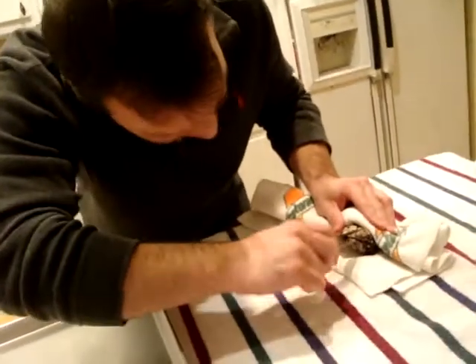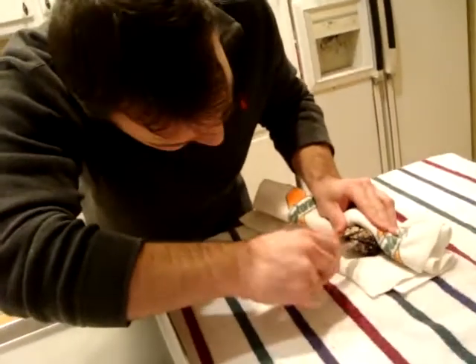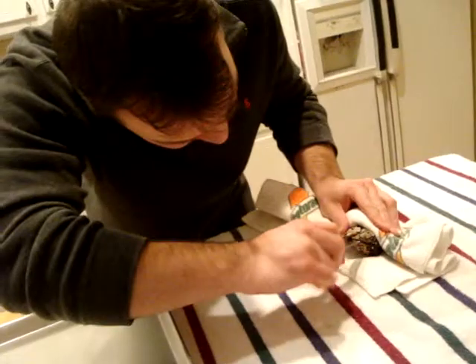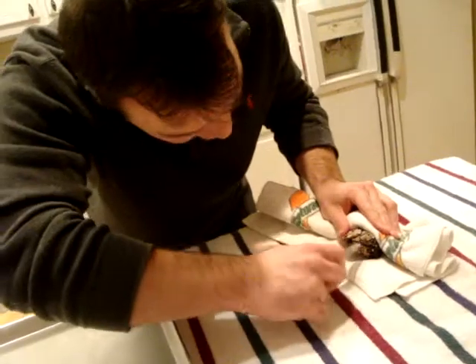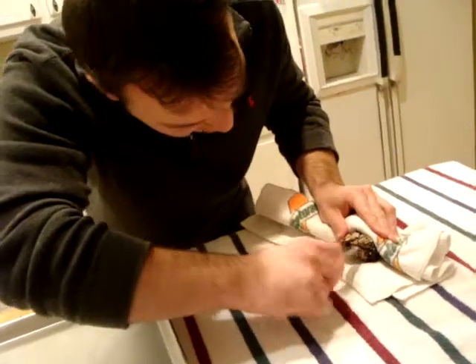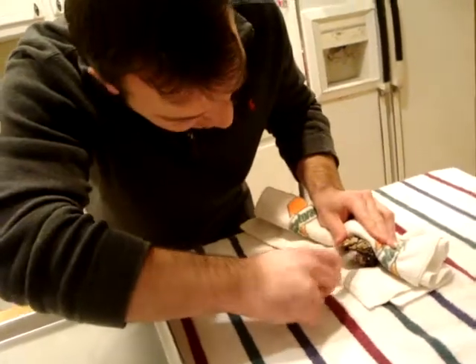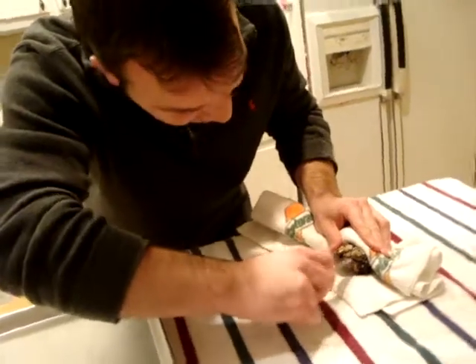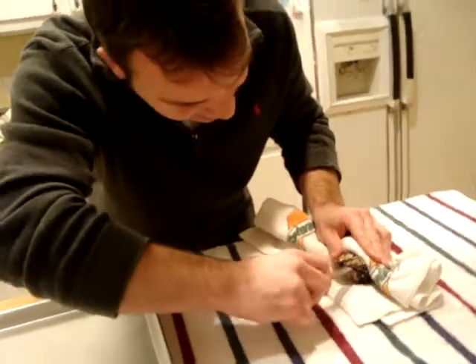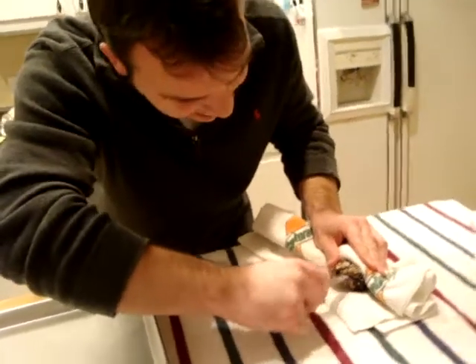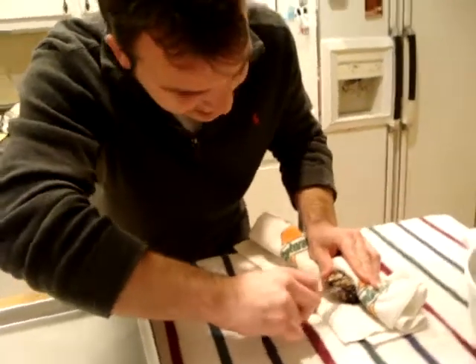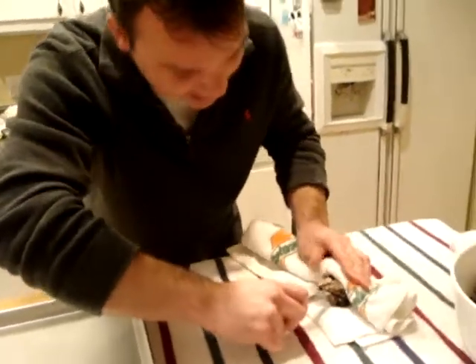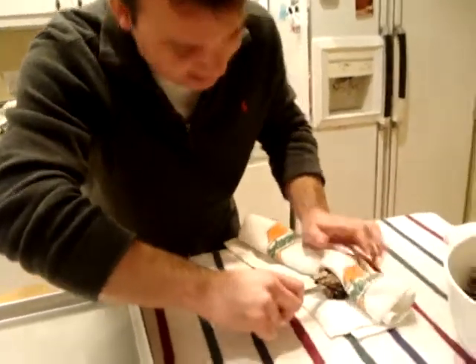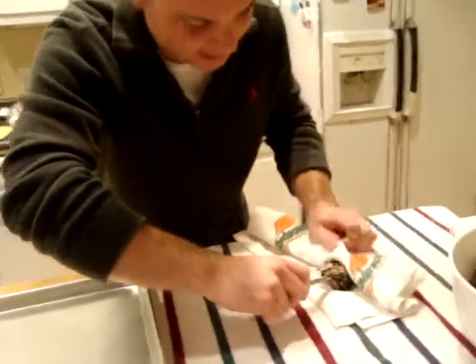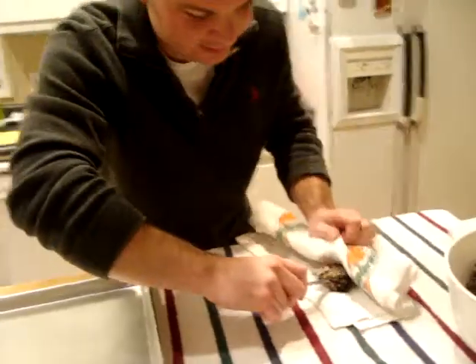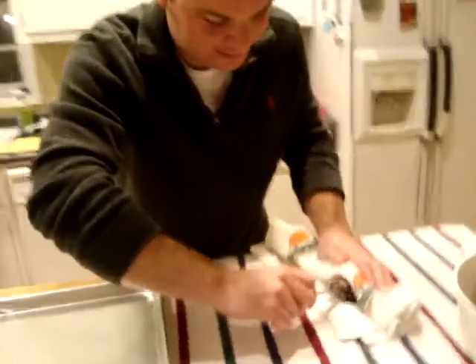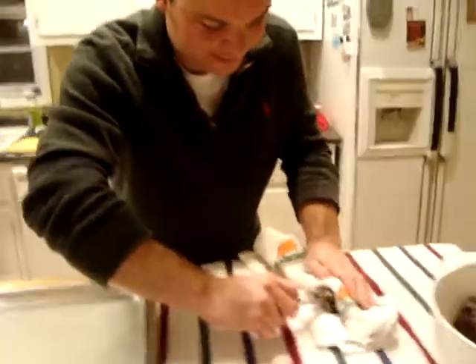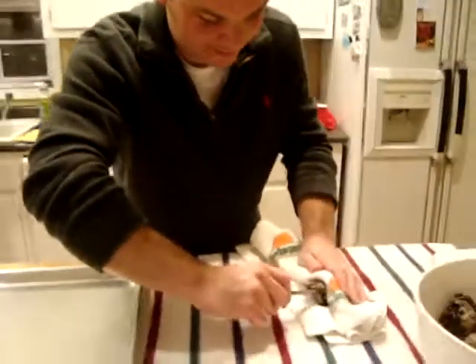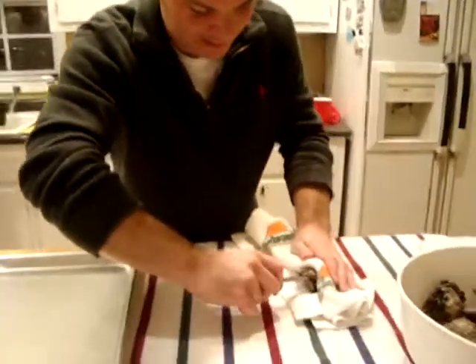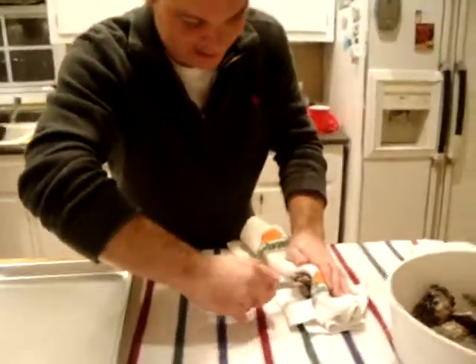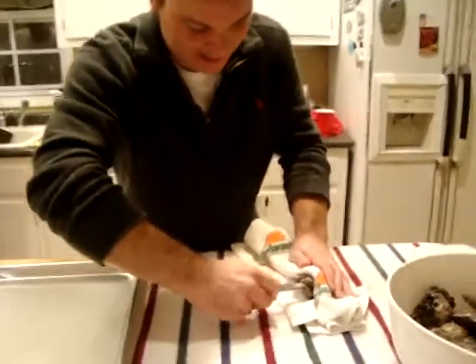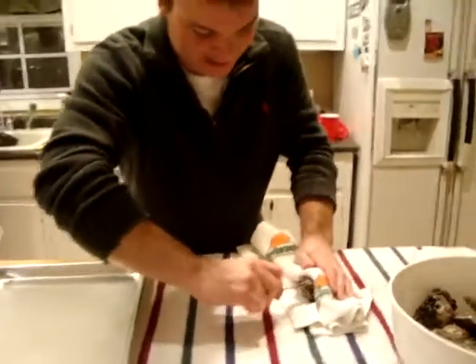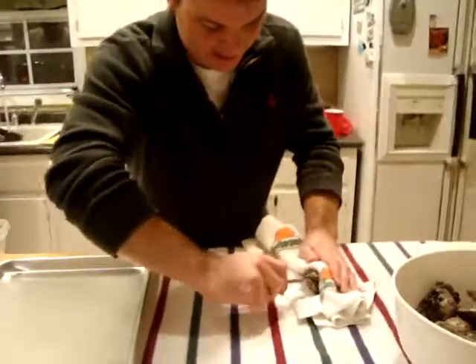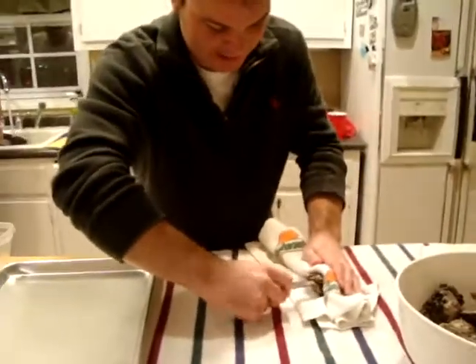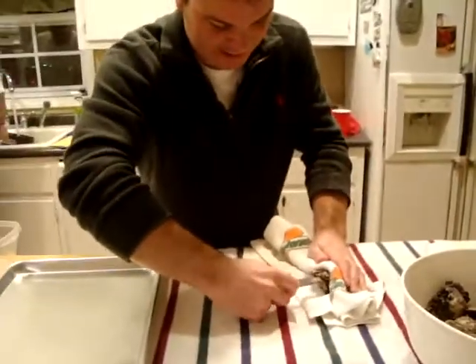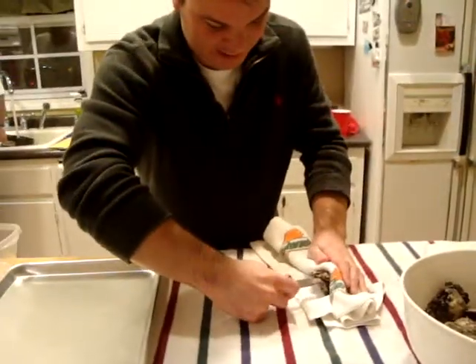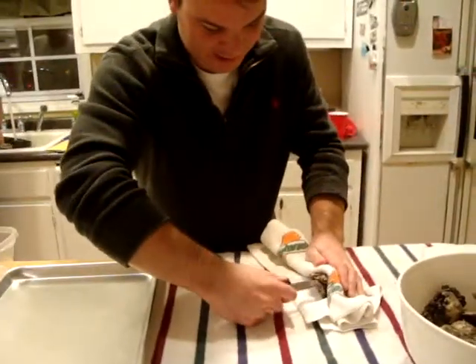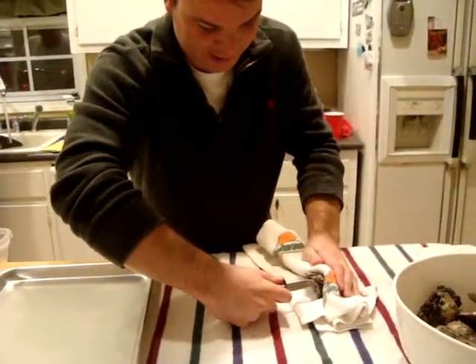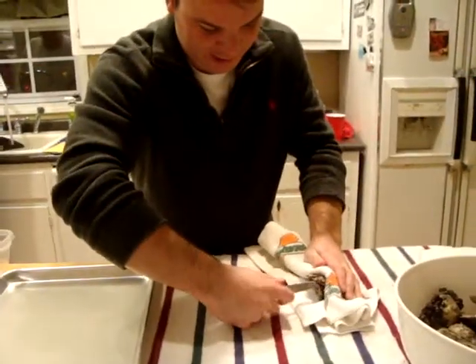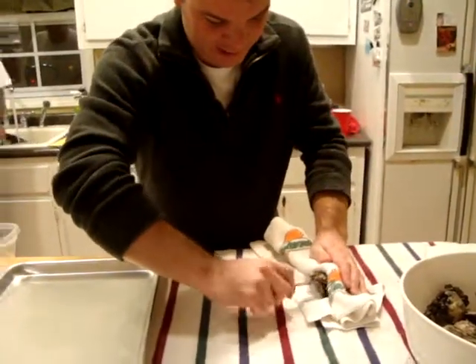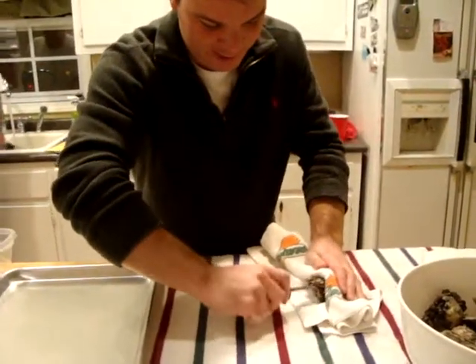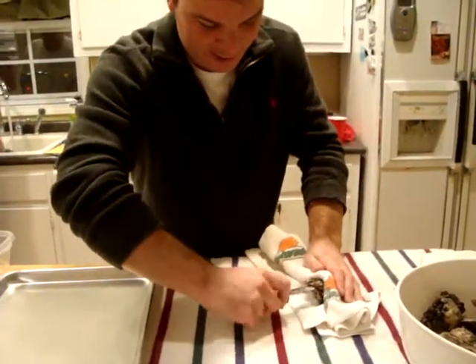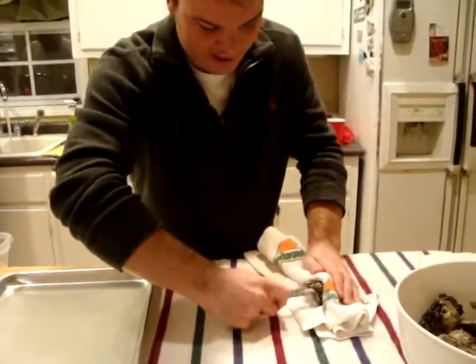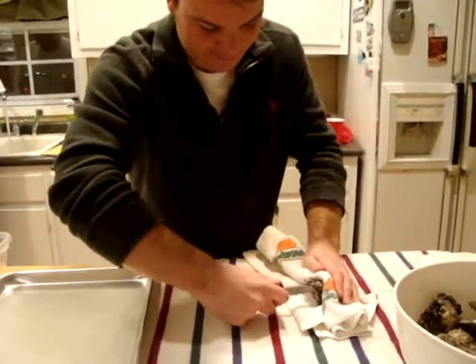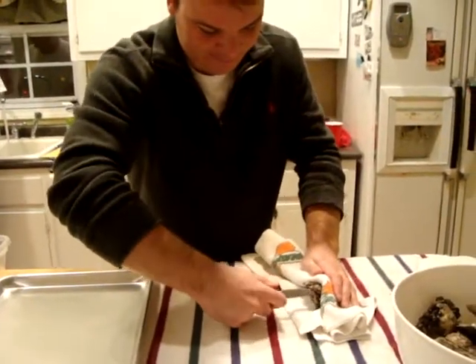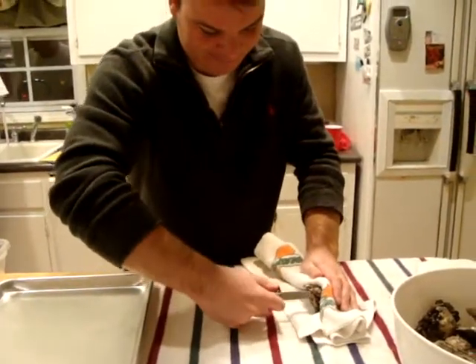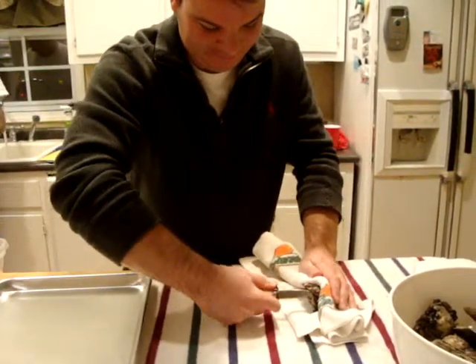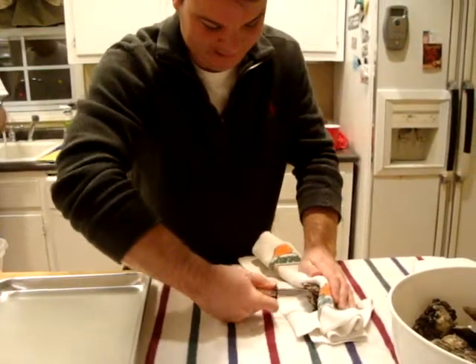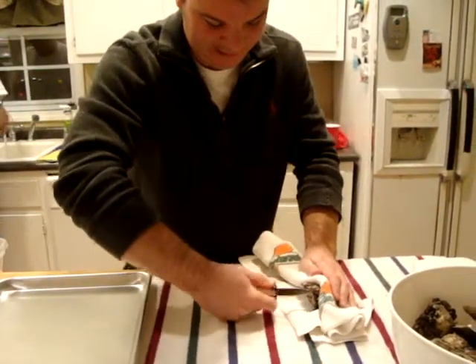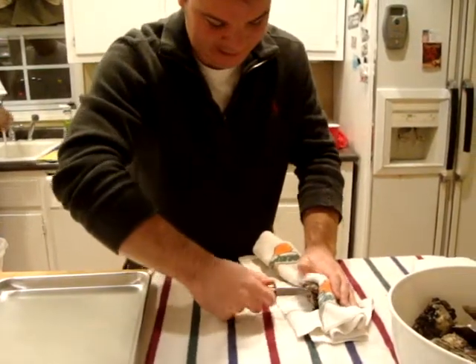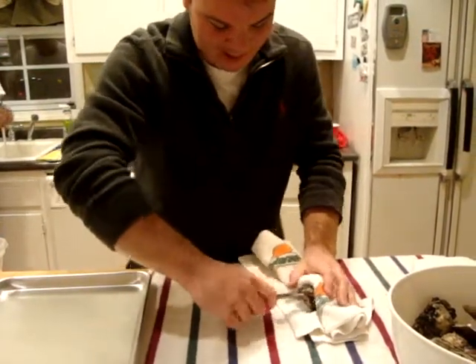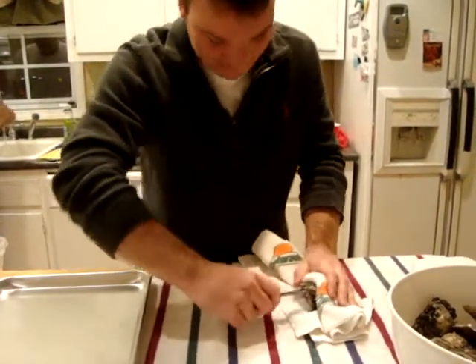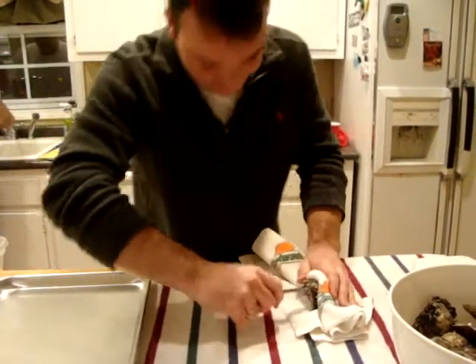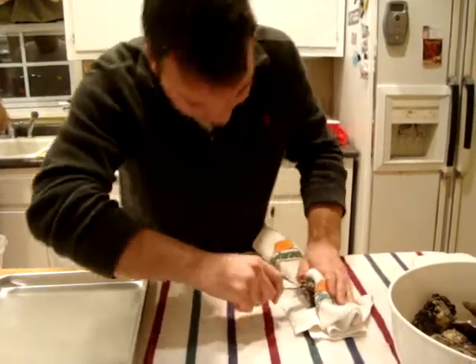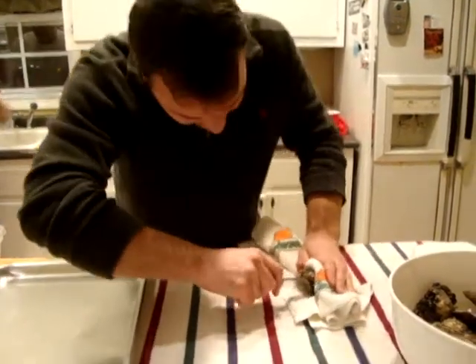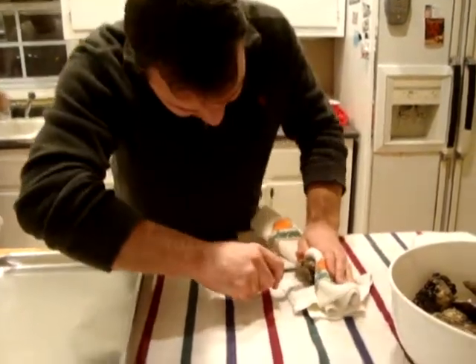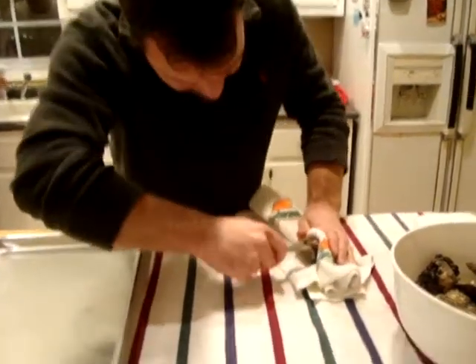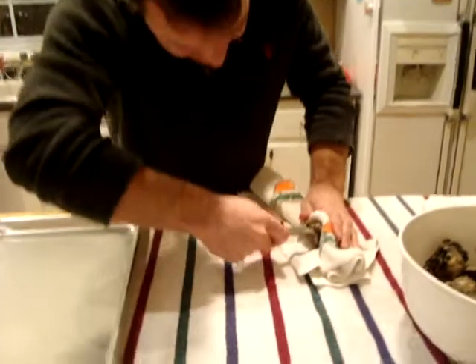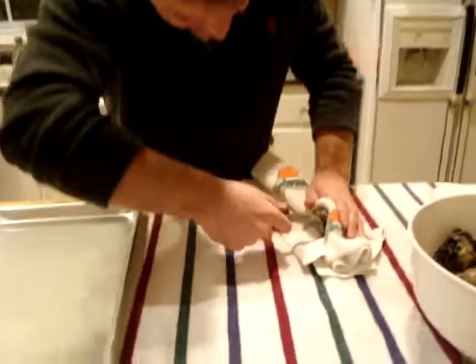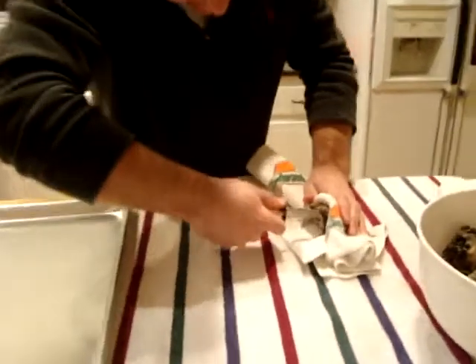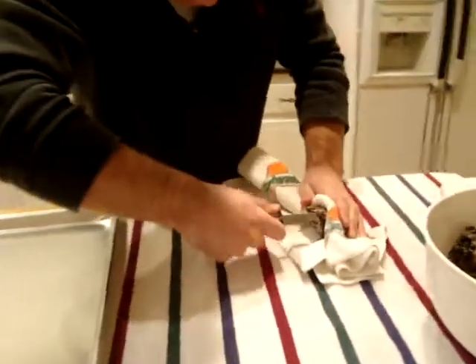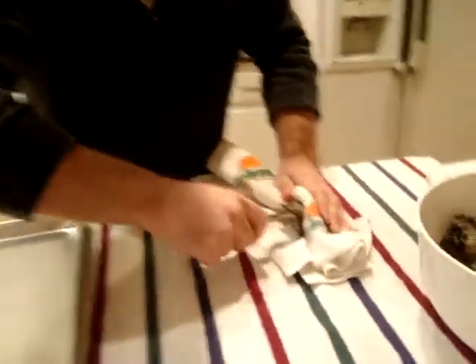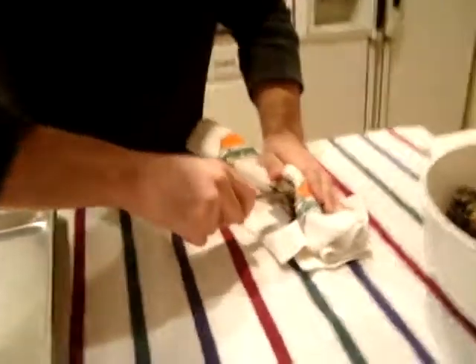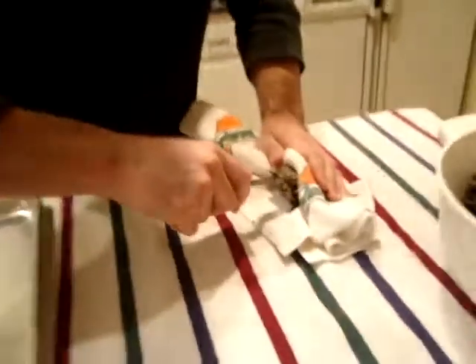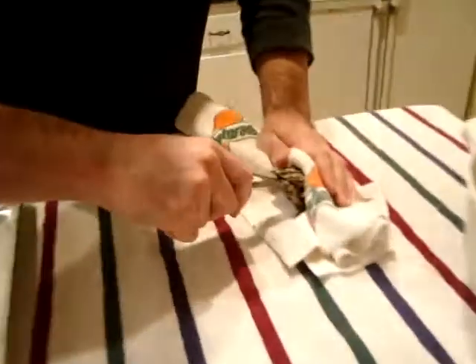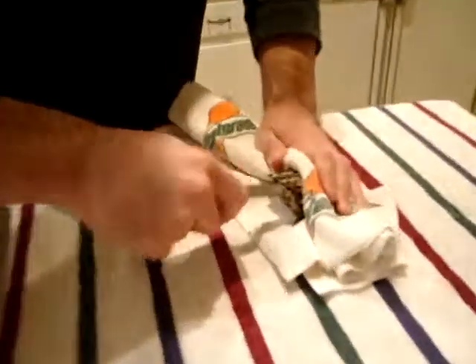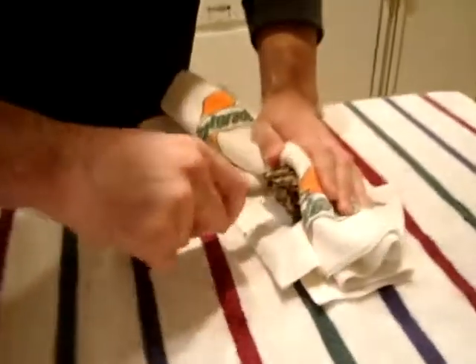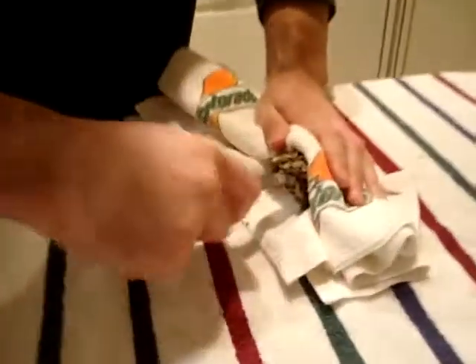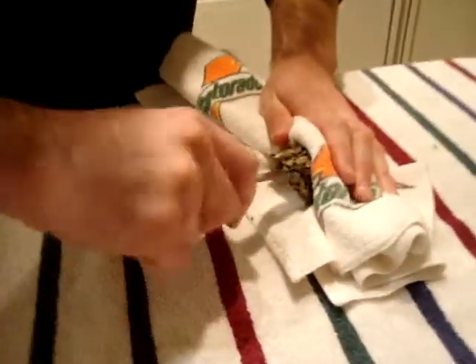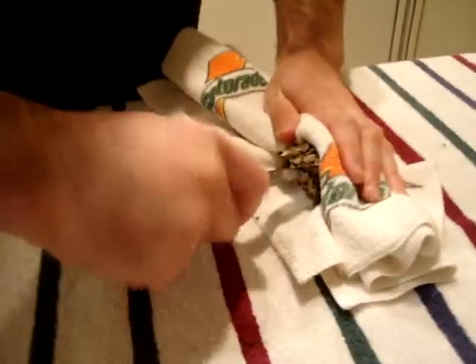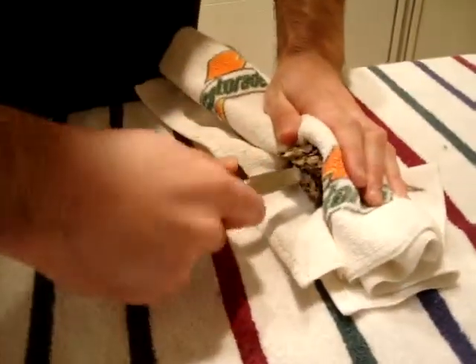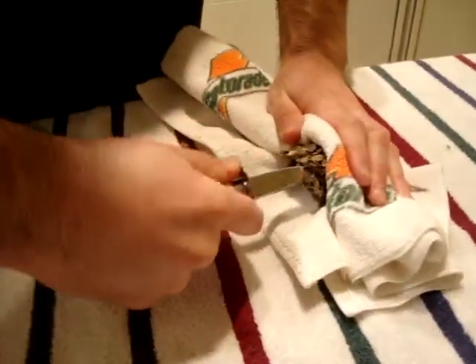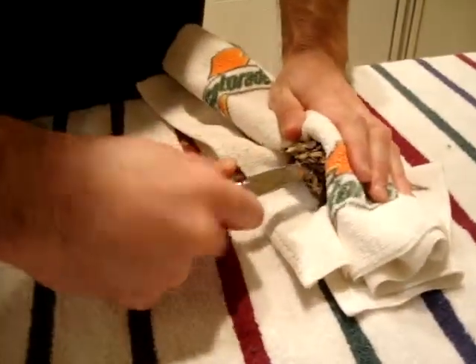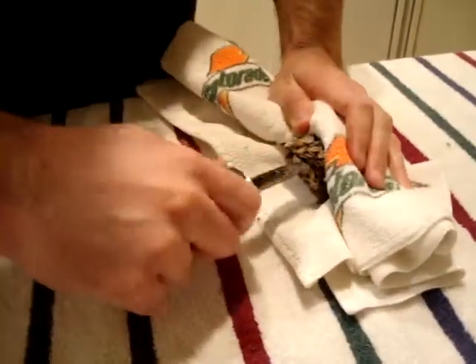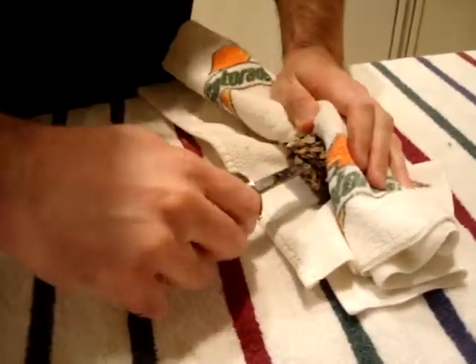Put your knife into the hinge — like that. Like that, you son of a bitch.